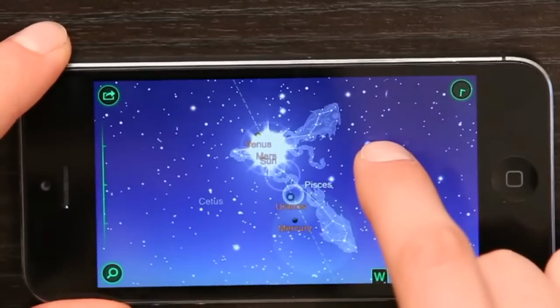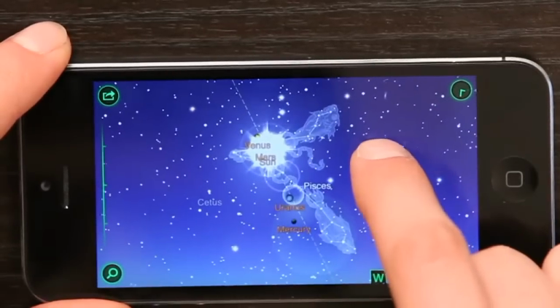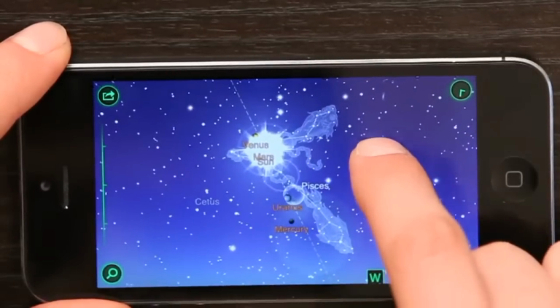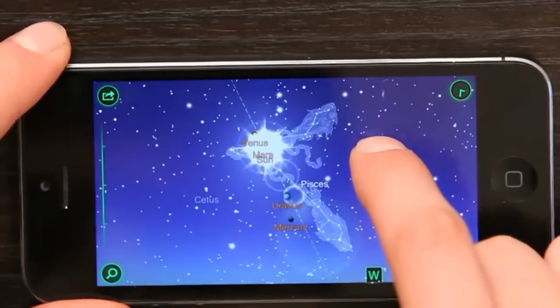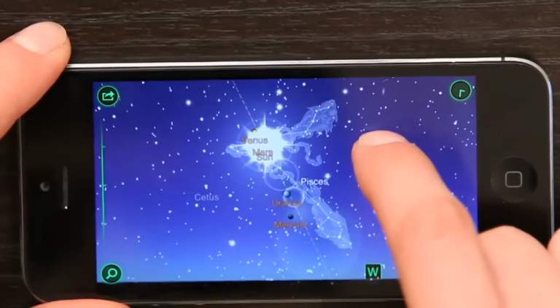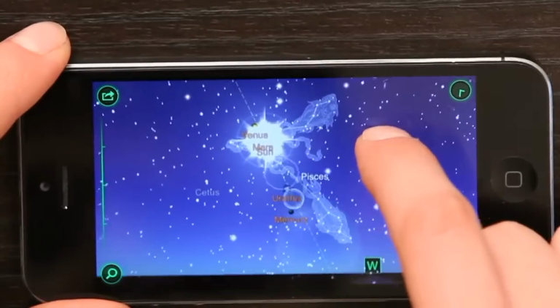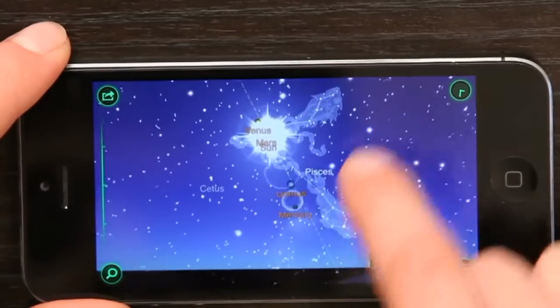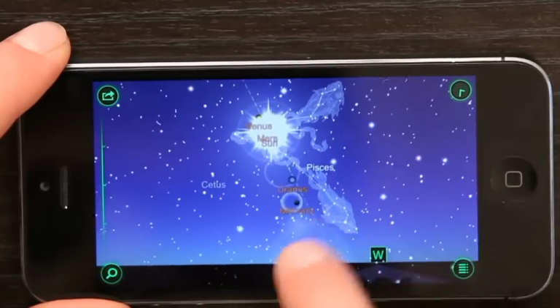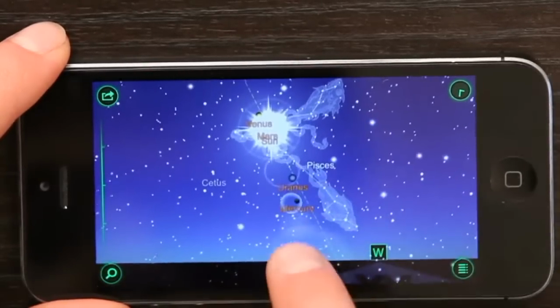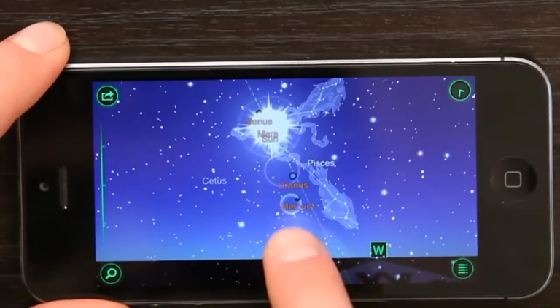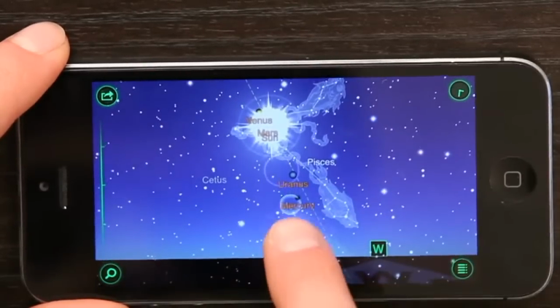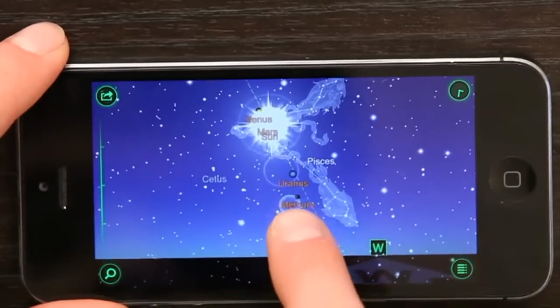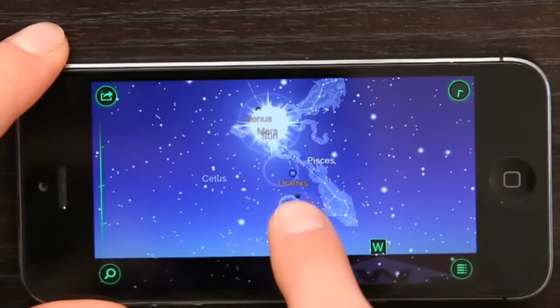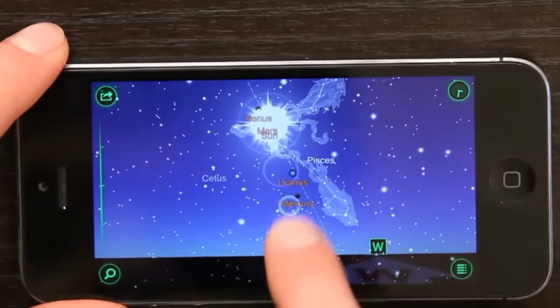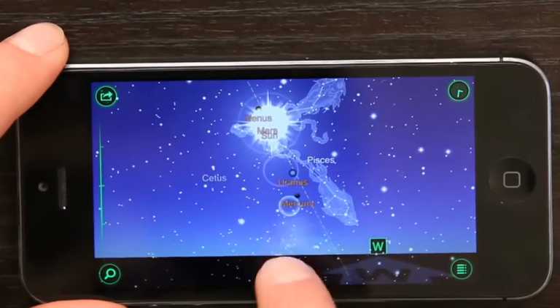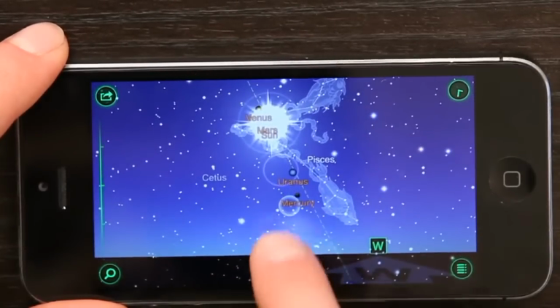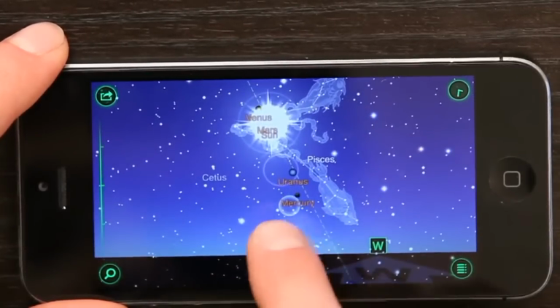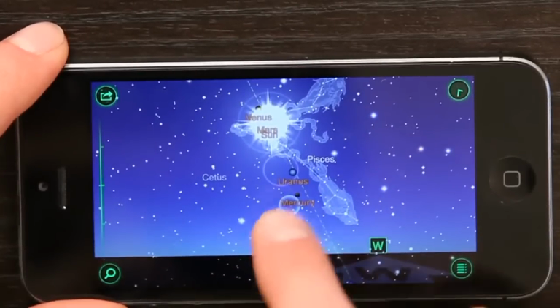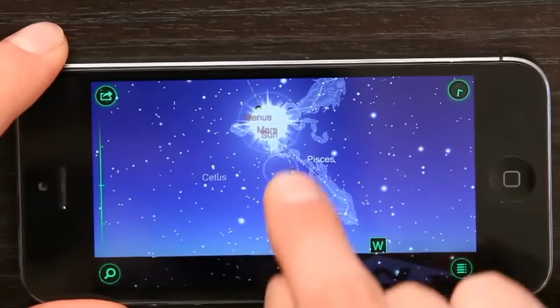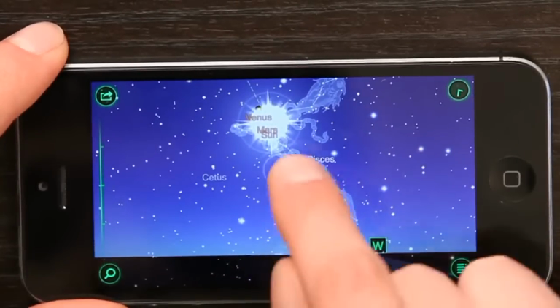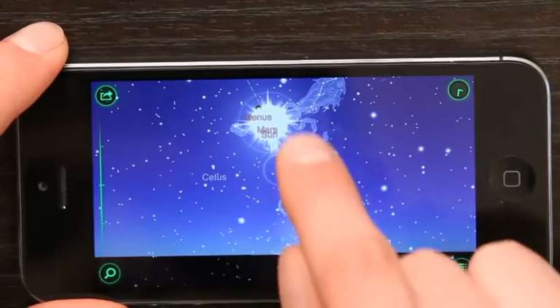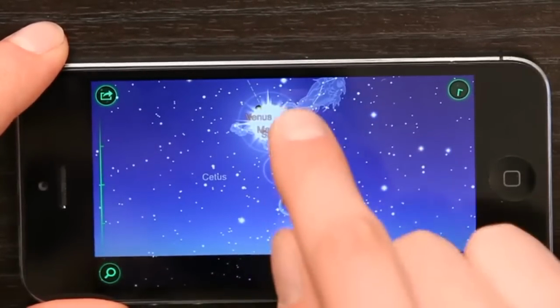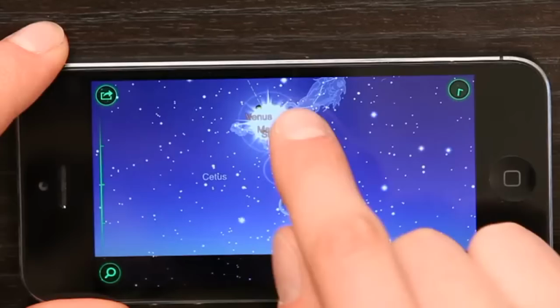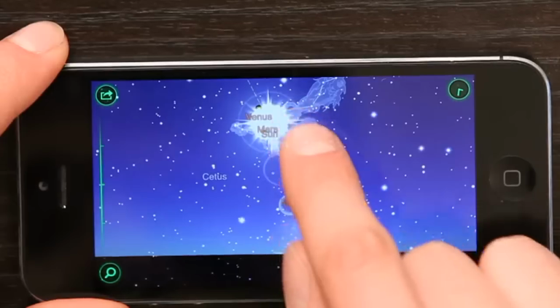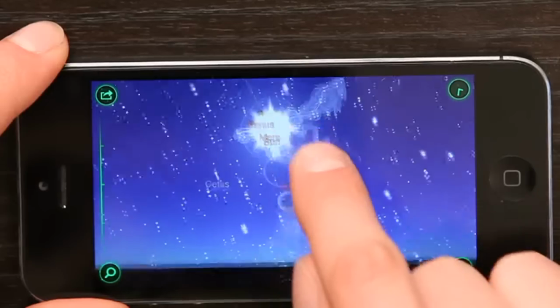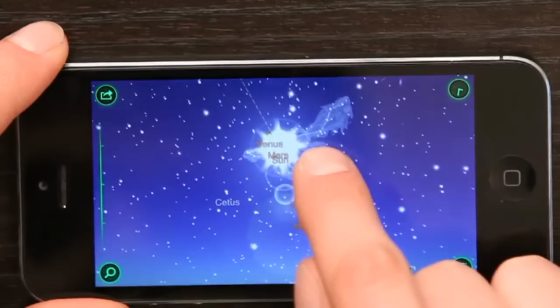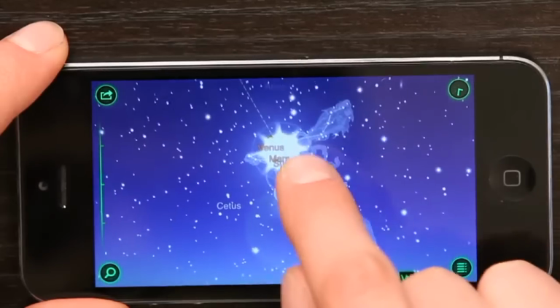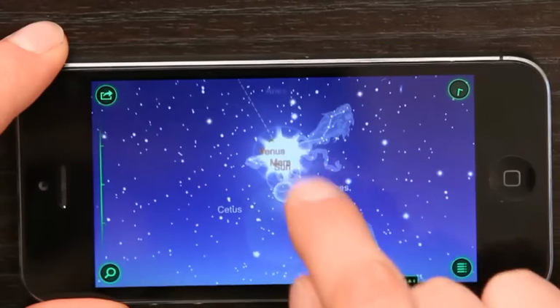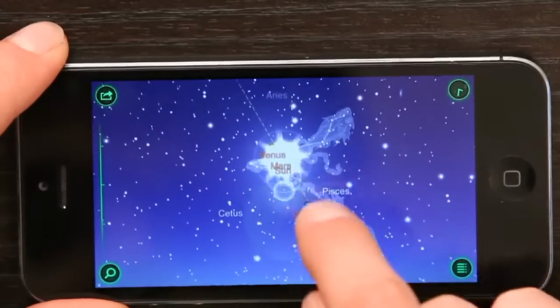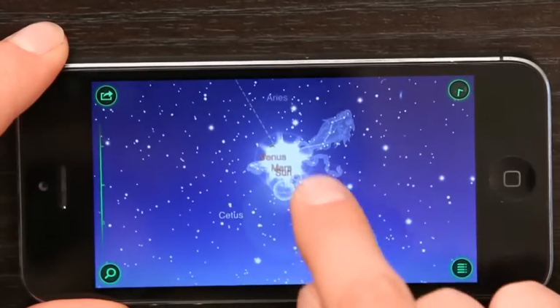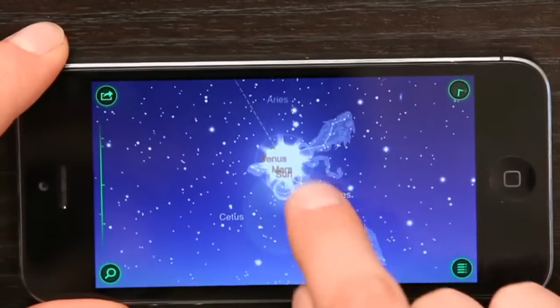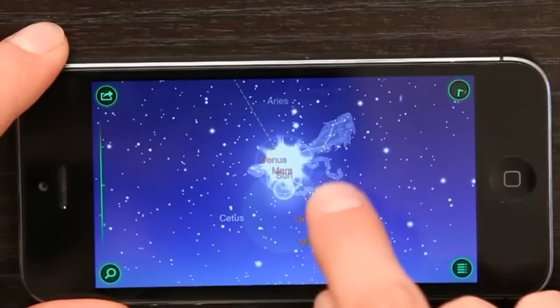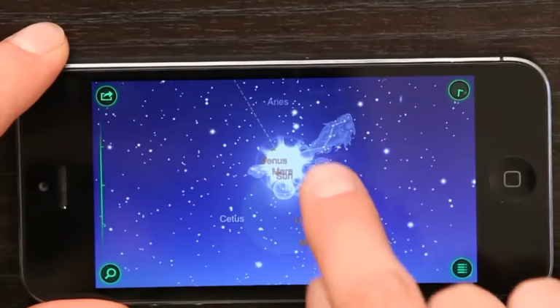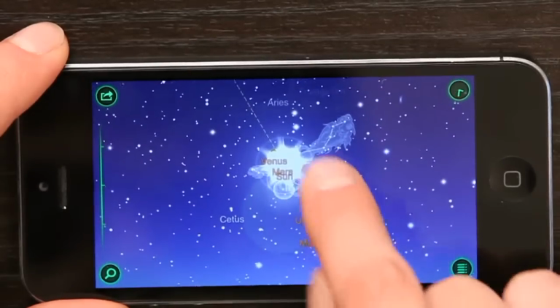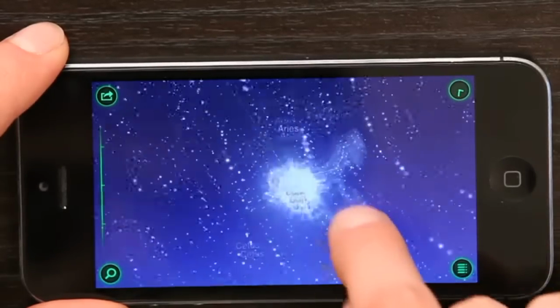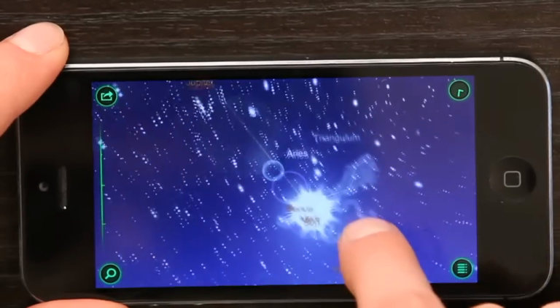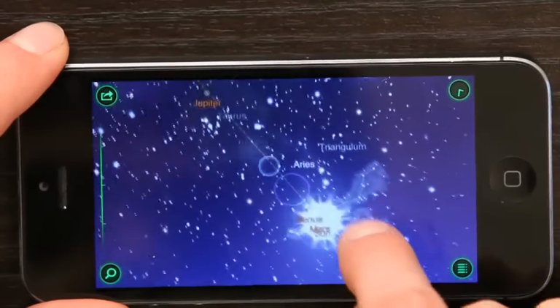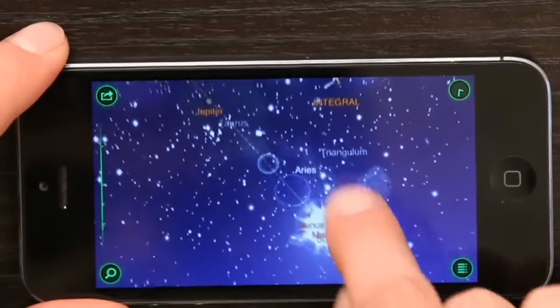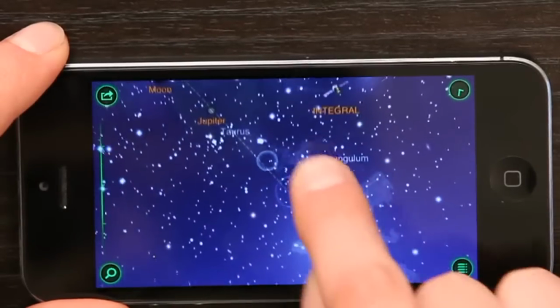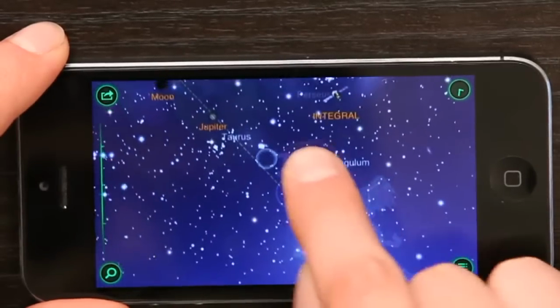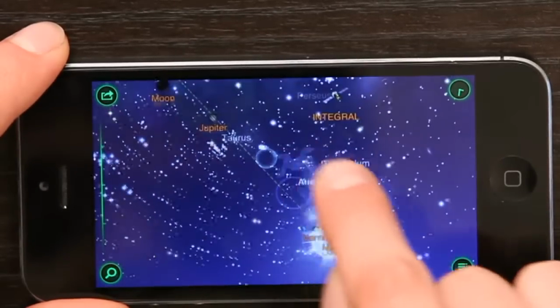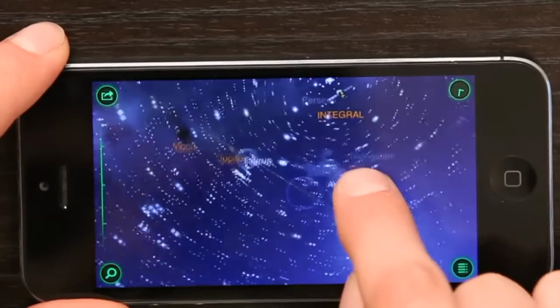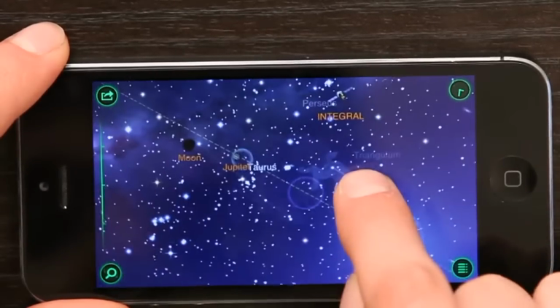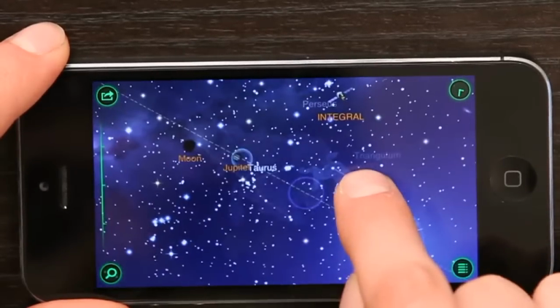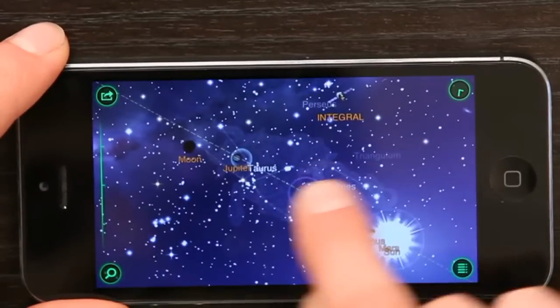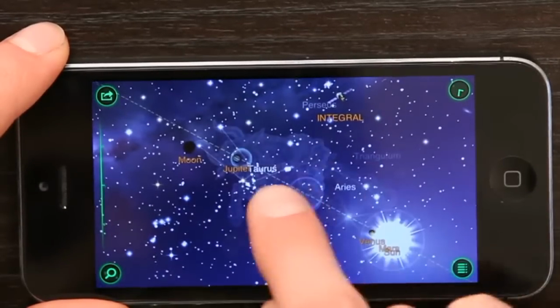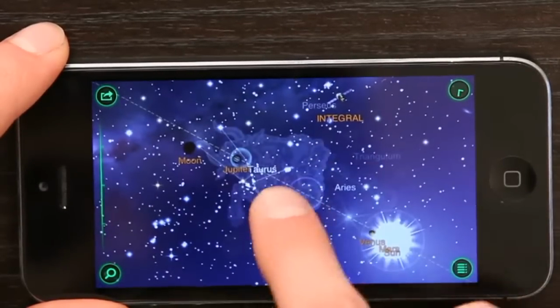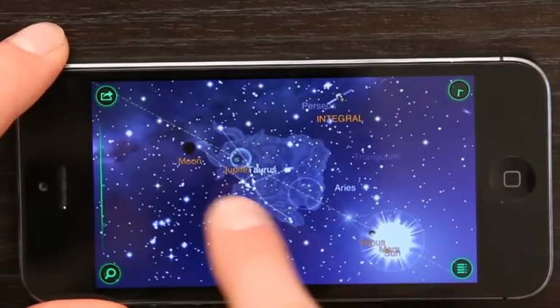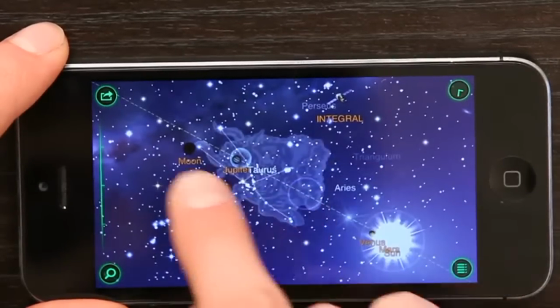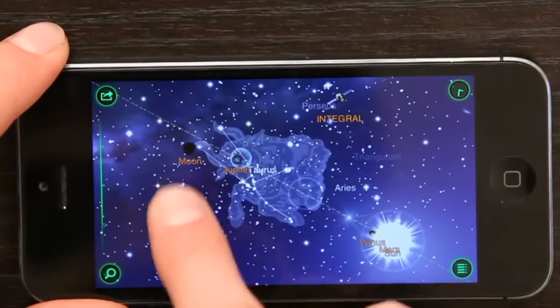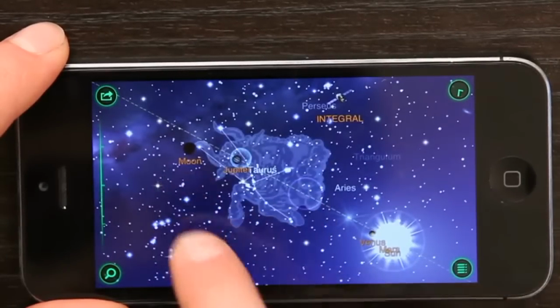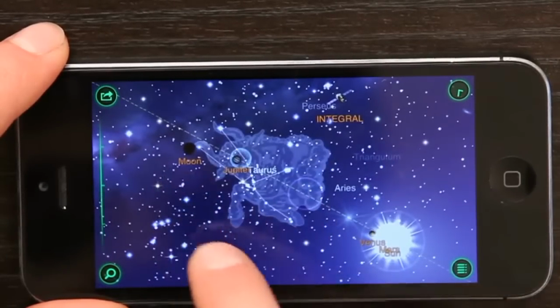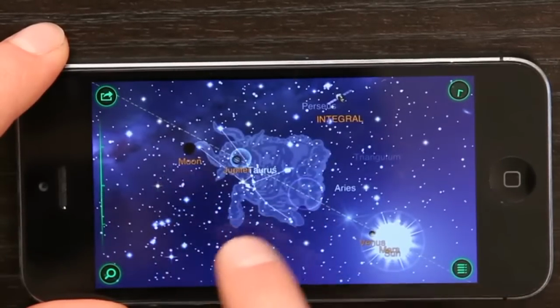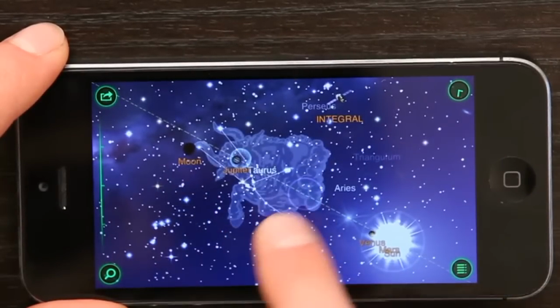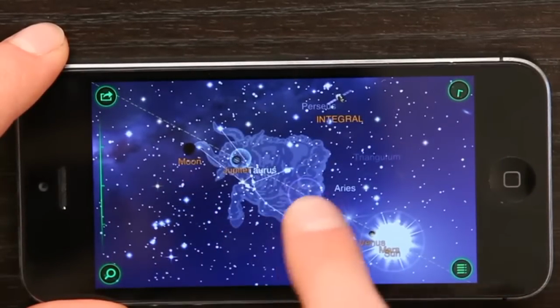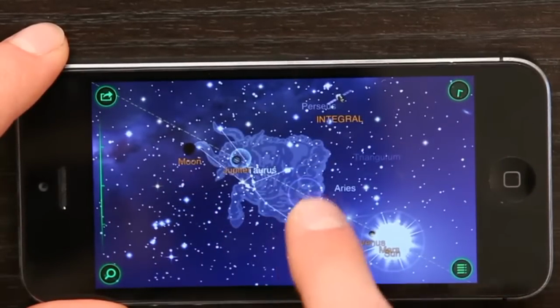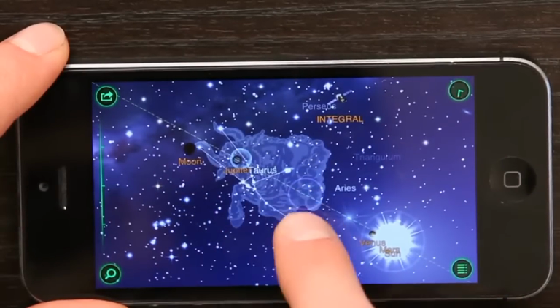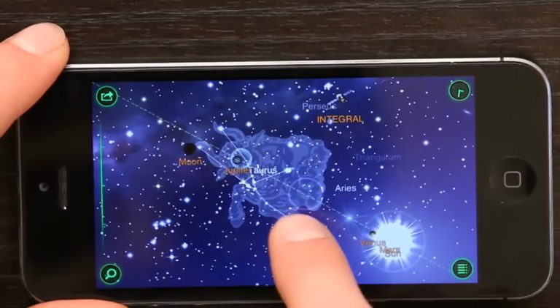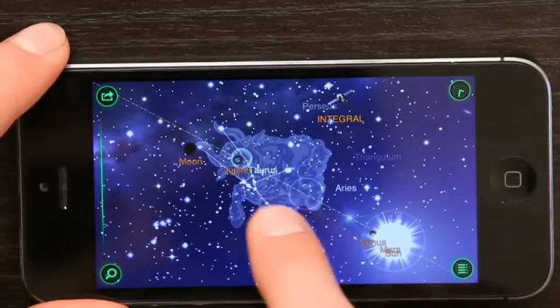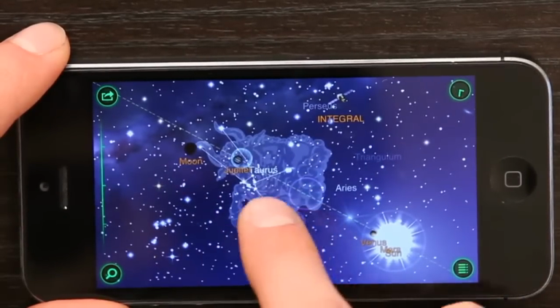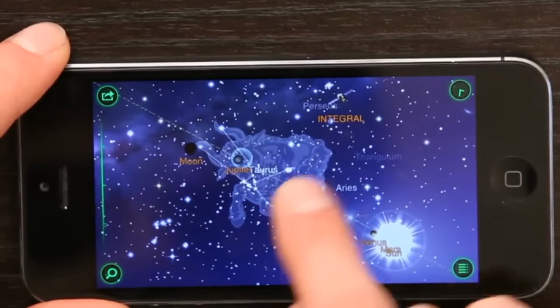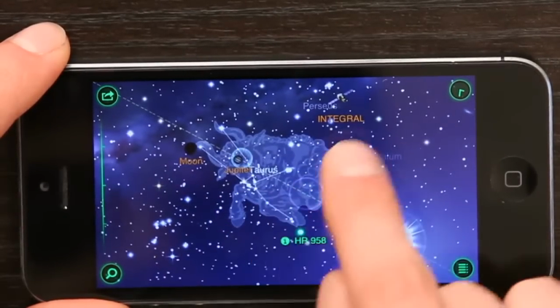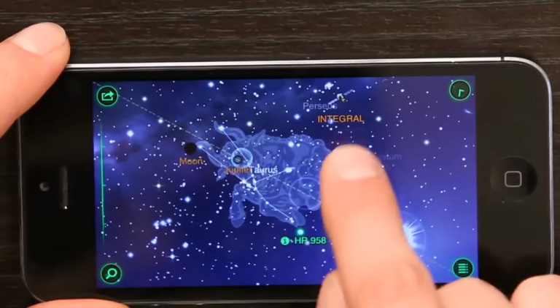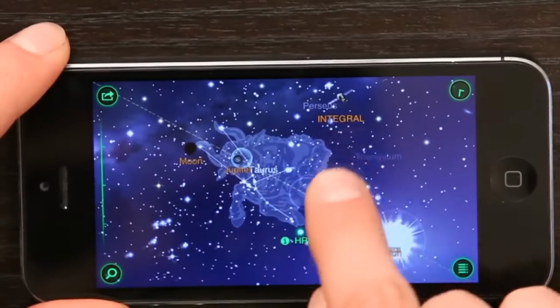And then I can also see the planets here: Mercury, Uranus, Venus, Mars, and the Sun. There's Jupiter and the Moon, and Taurus.